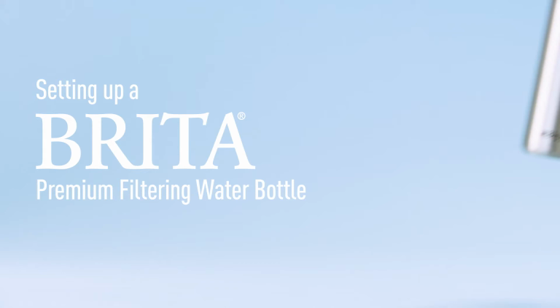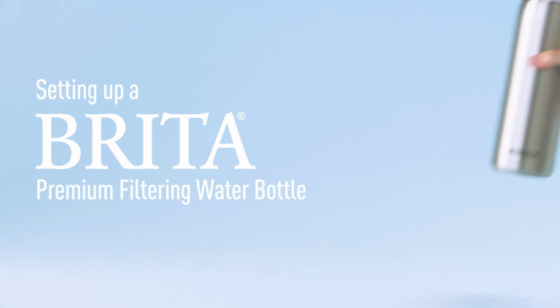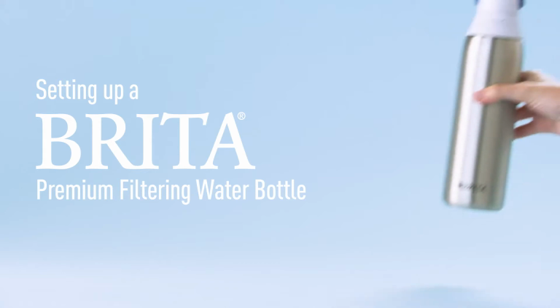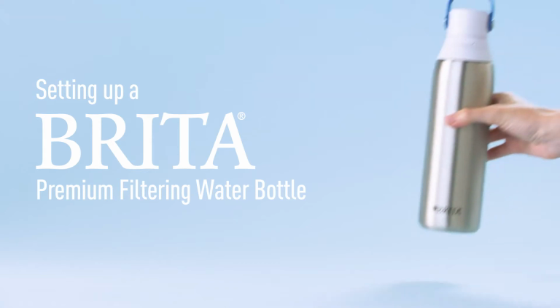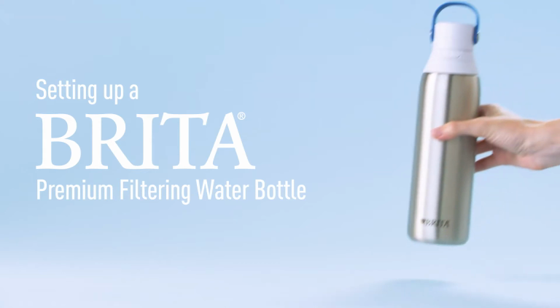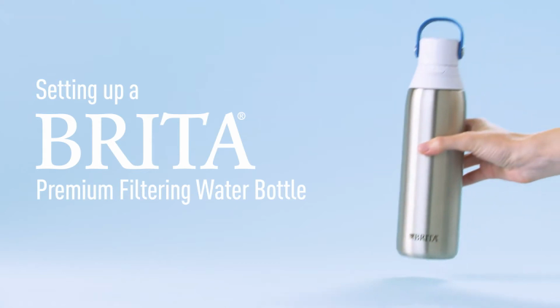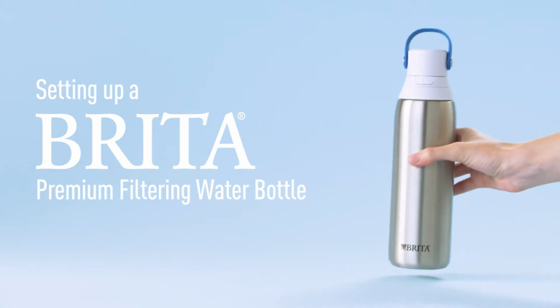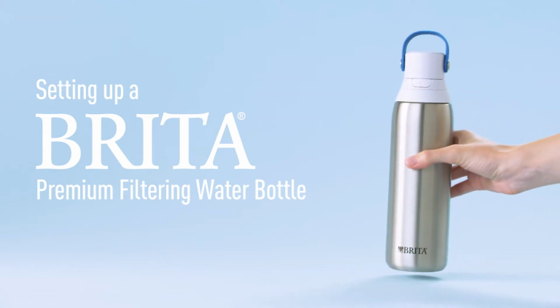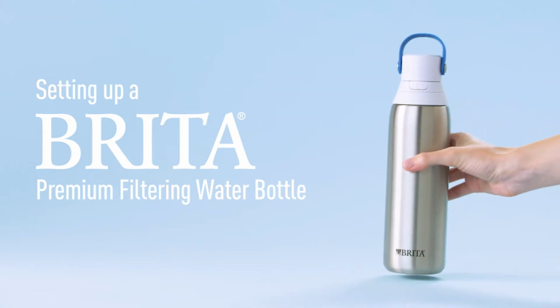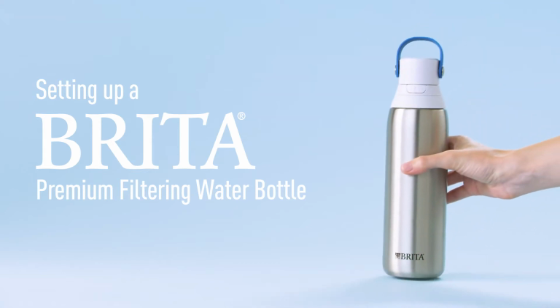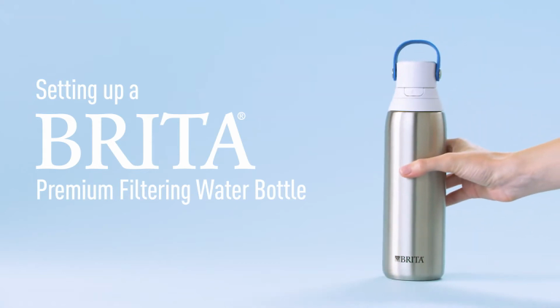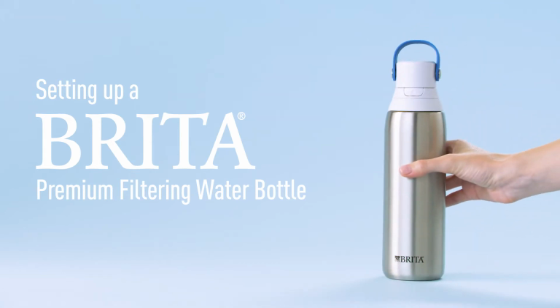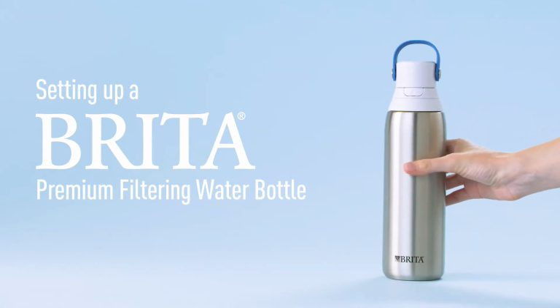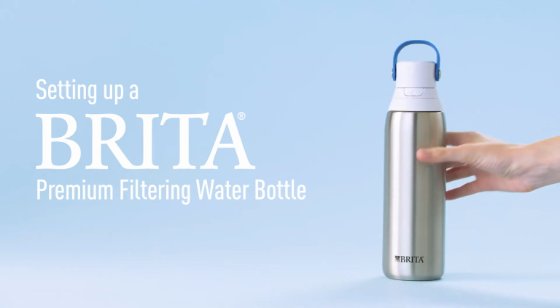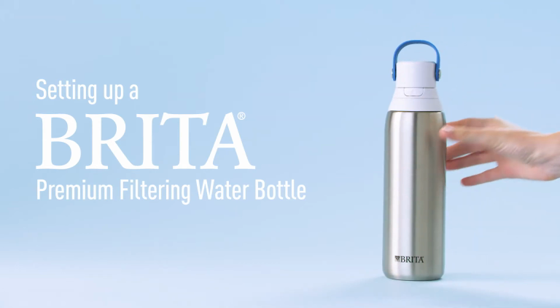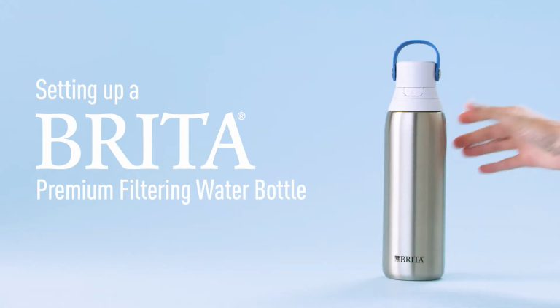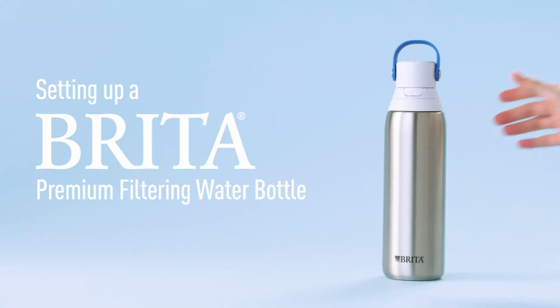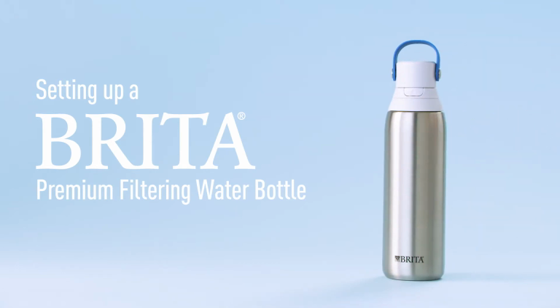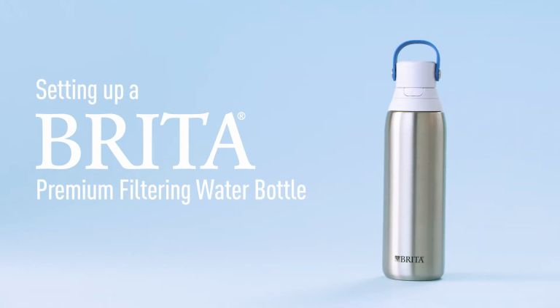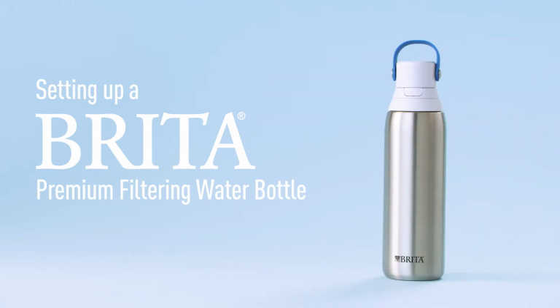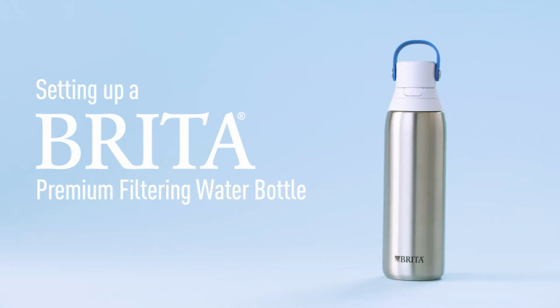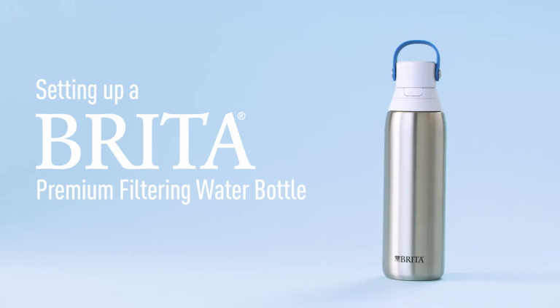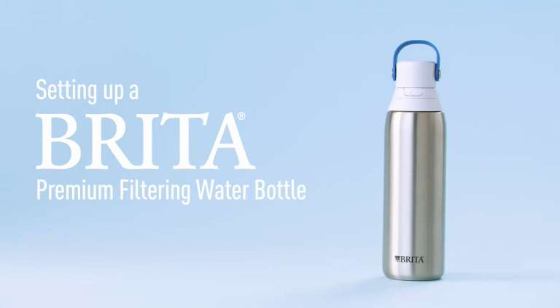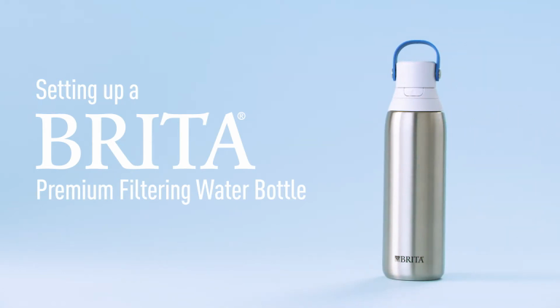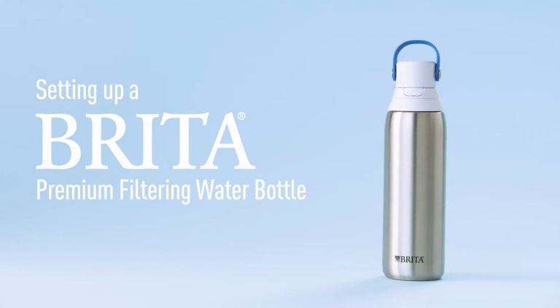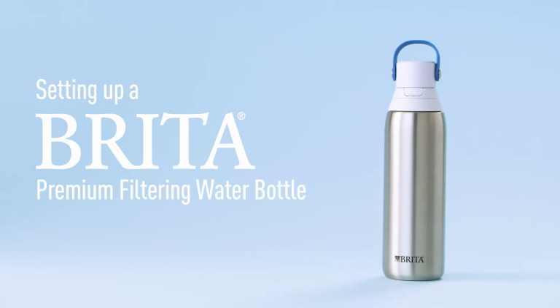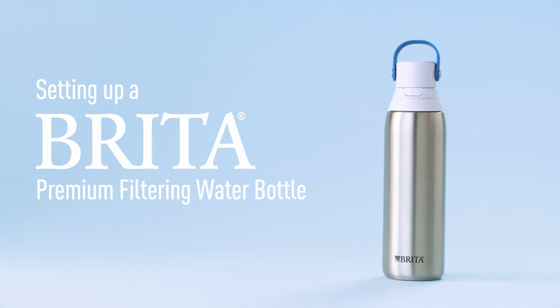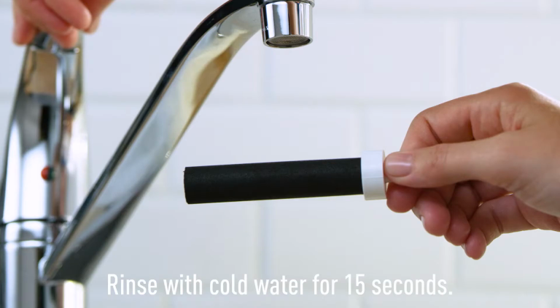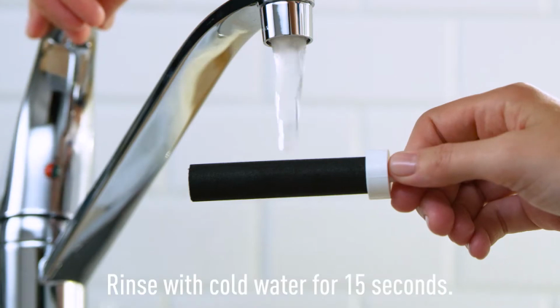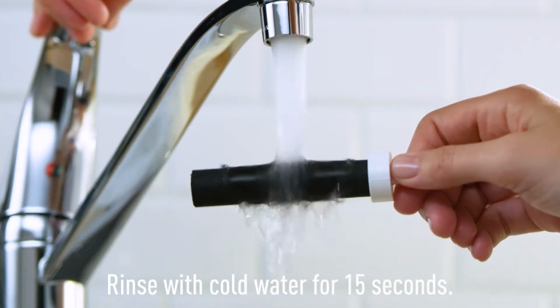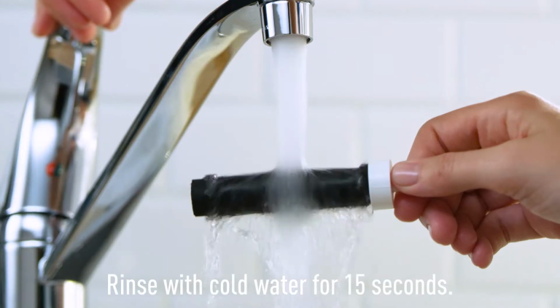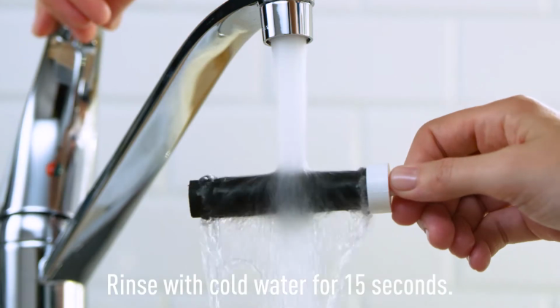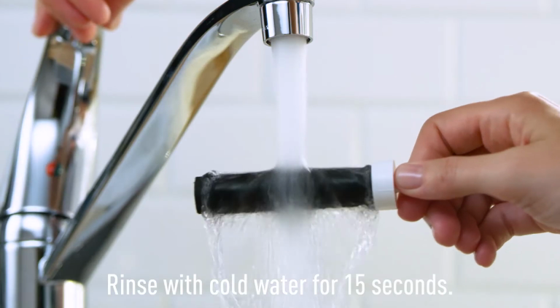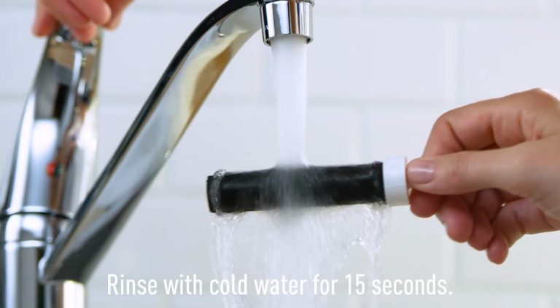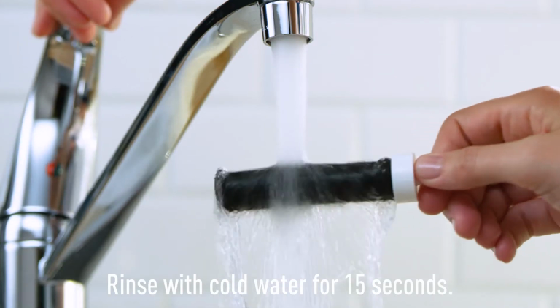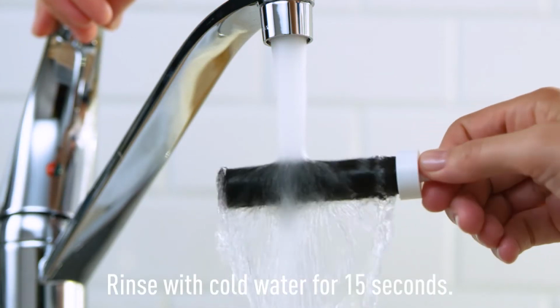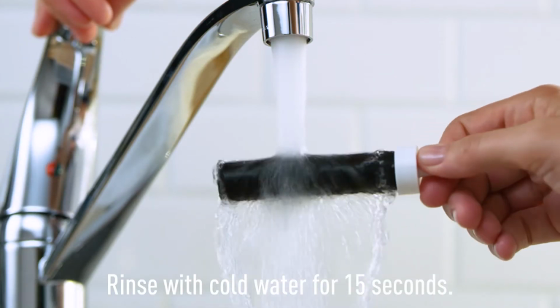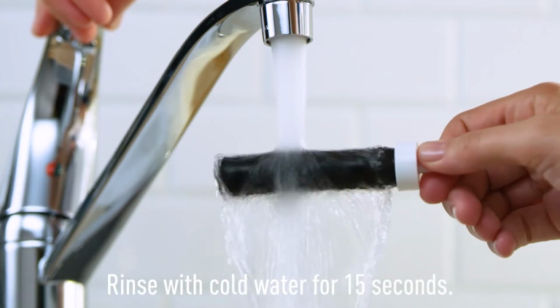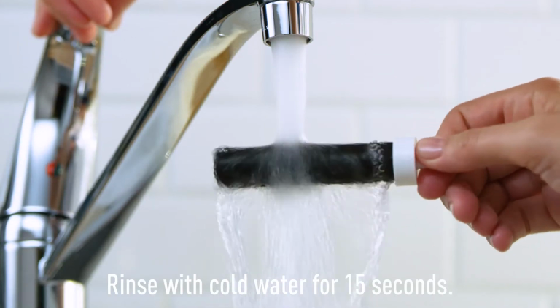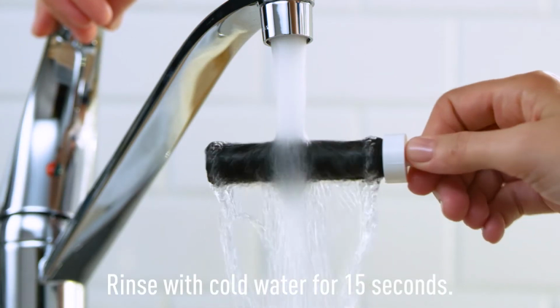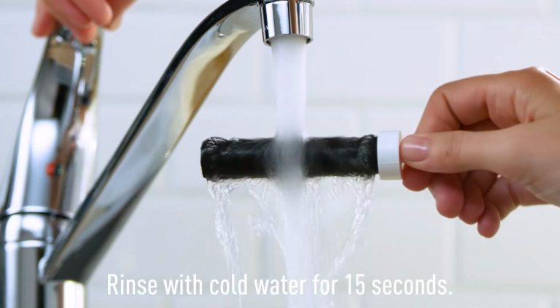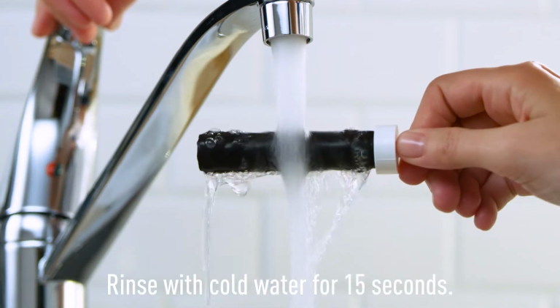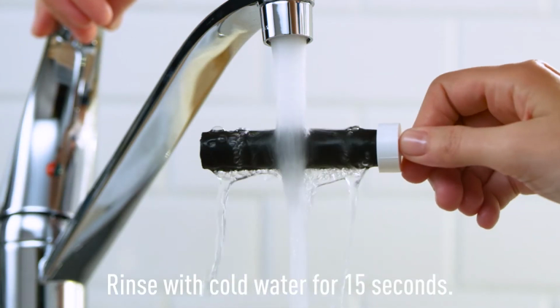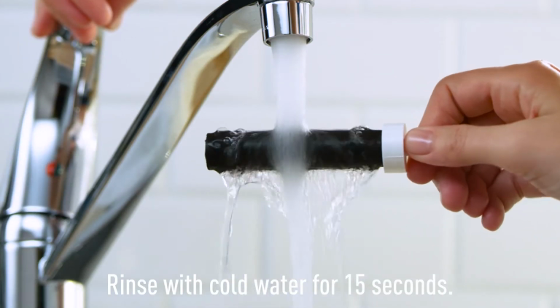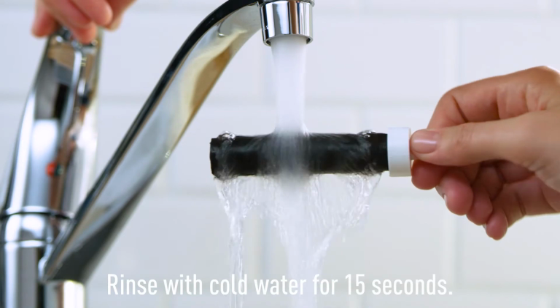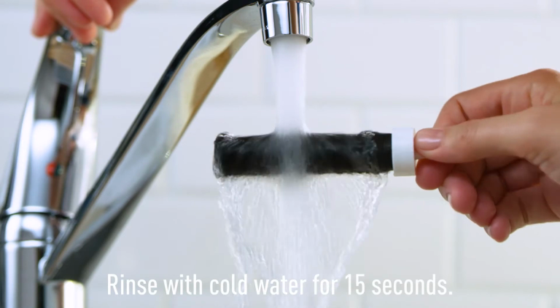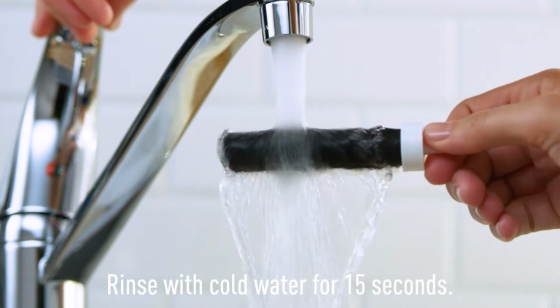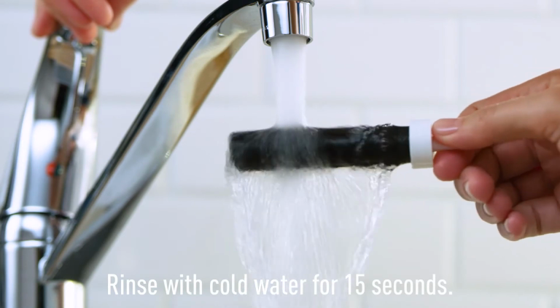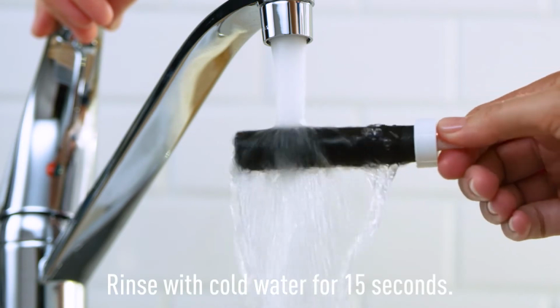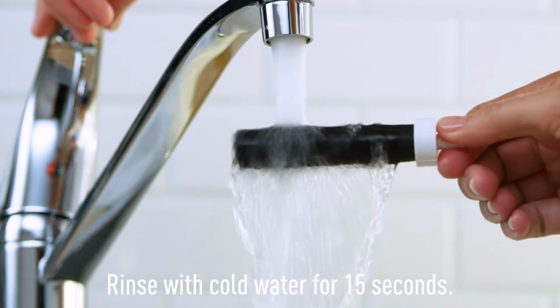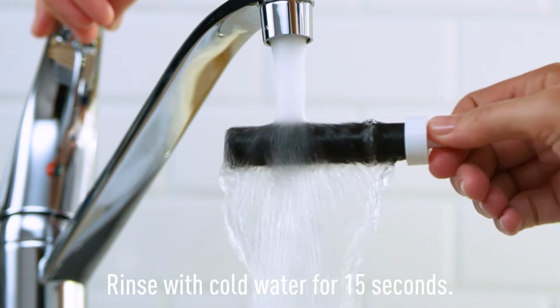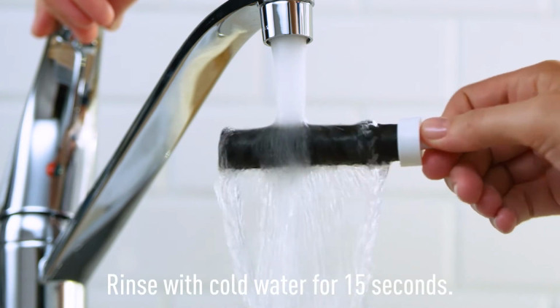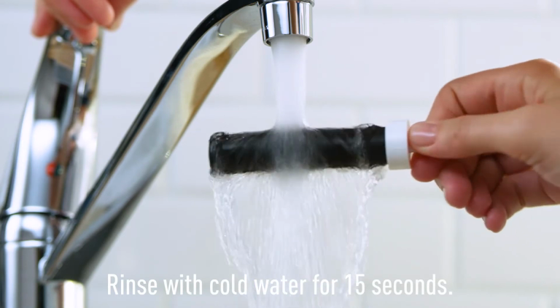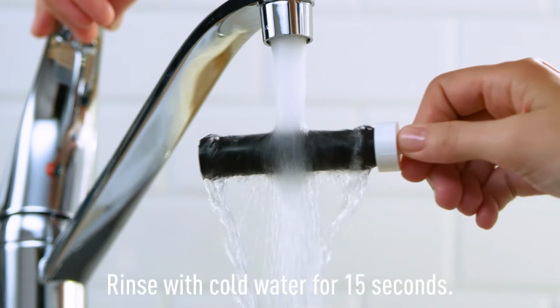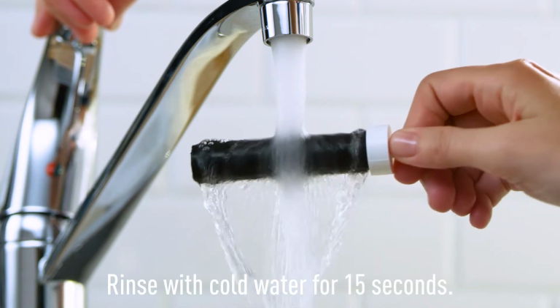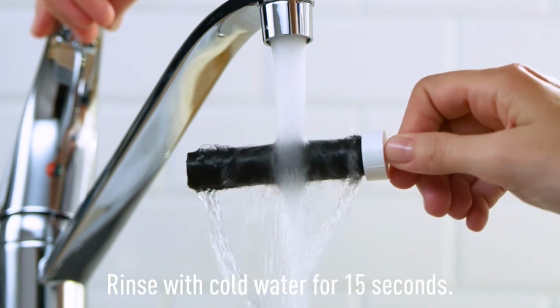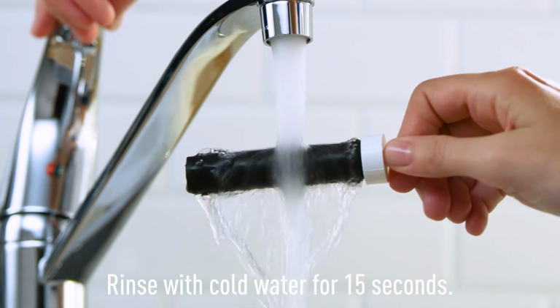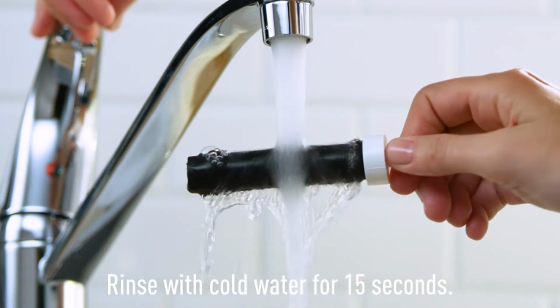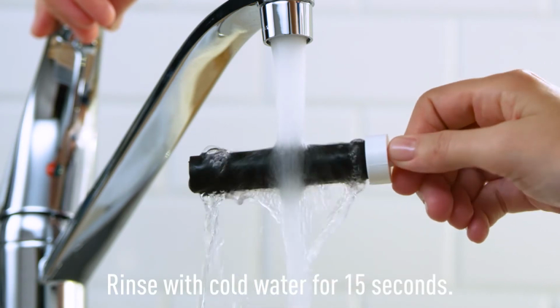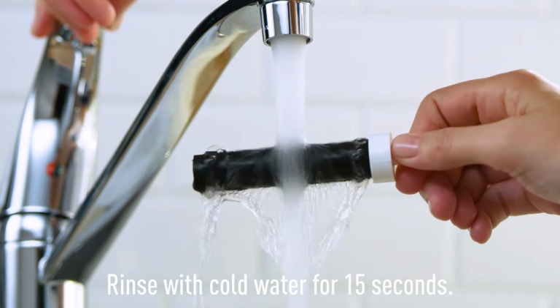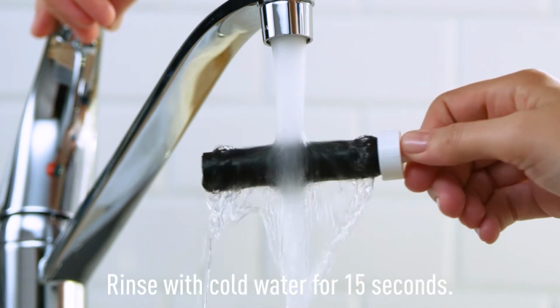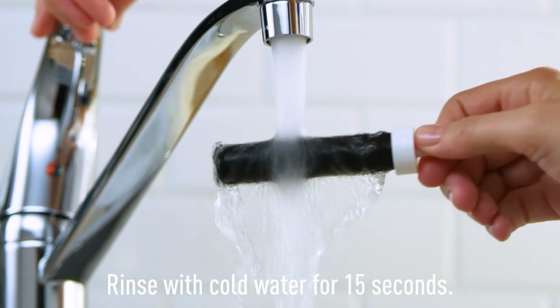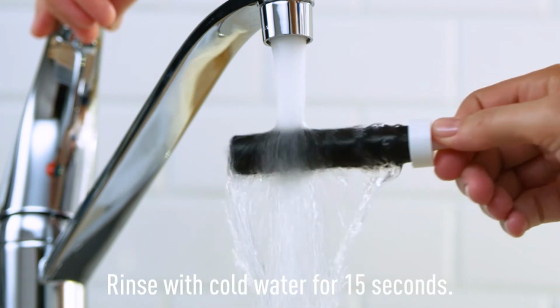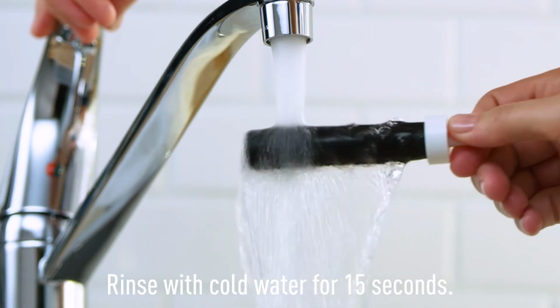Setting up a Brita Premium Filtering Water Bottle is easy. Rinse your new filter vigorously under a strong stream of water for 15 seconds.